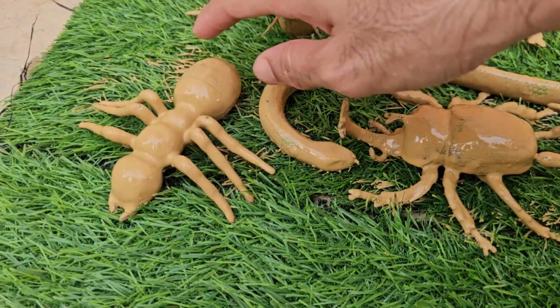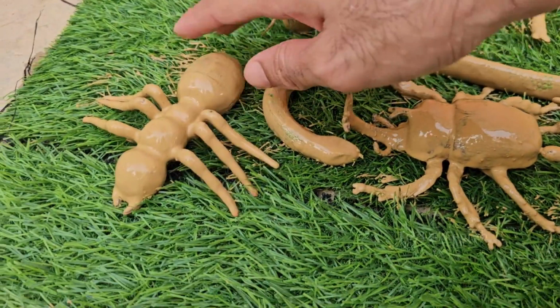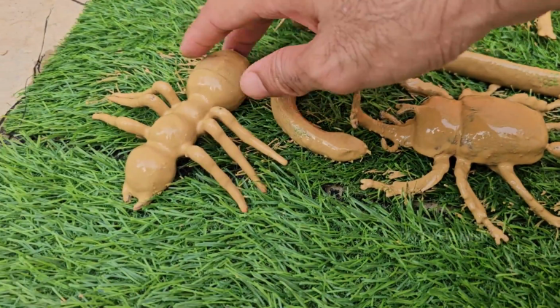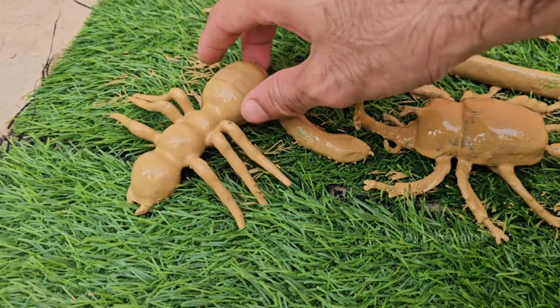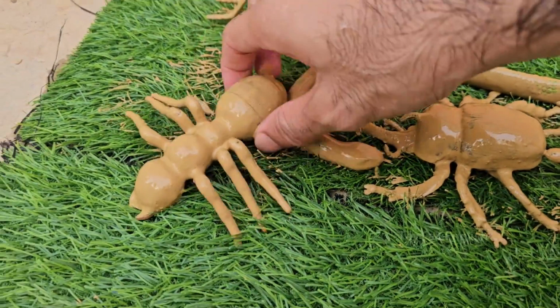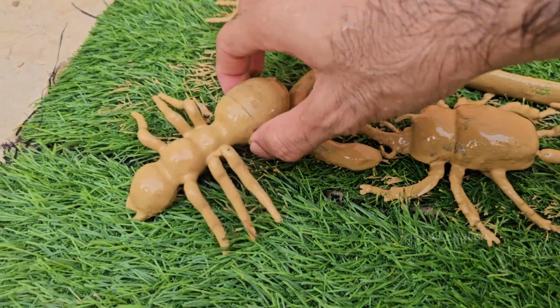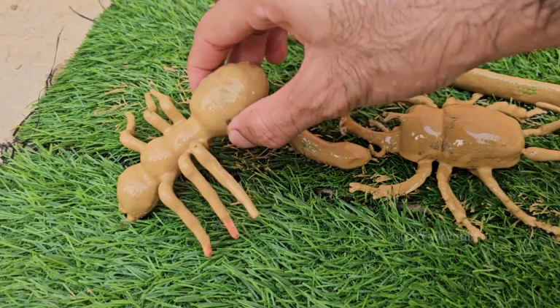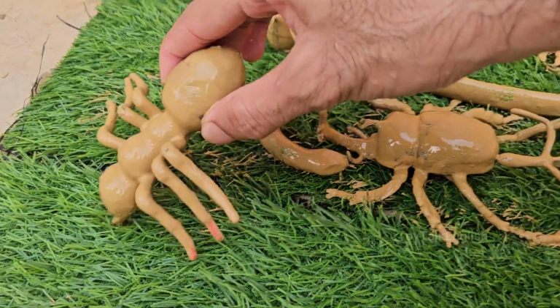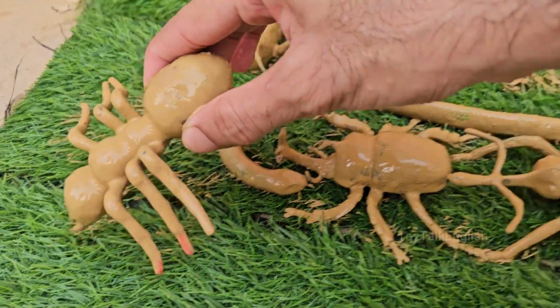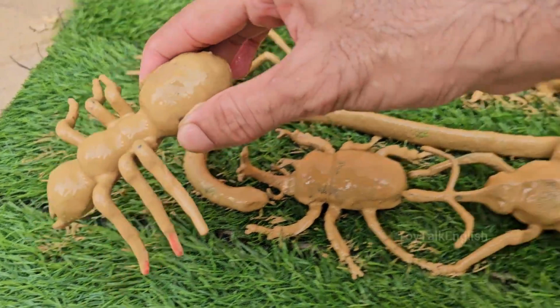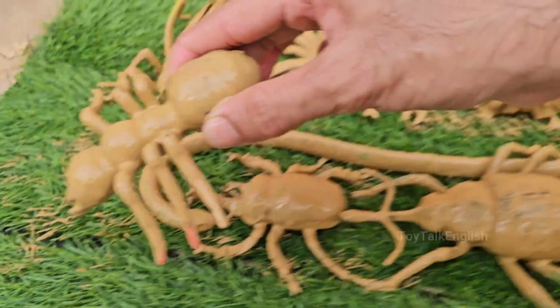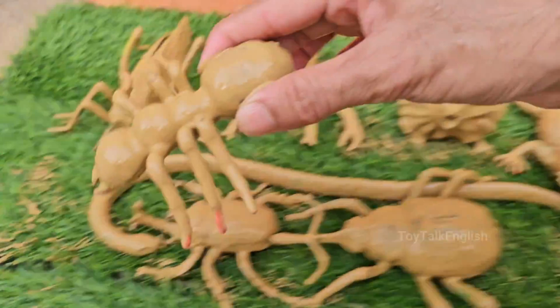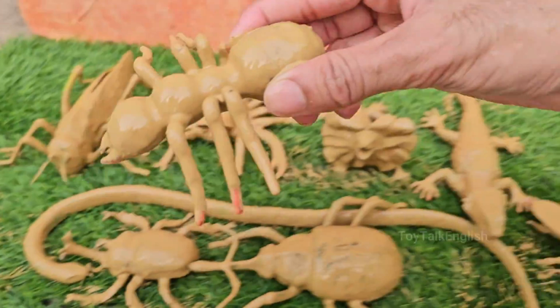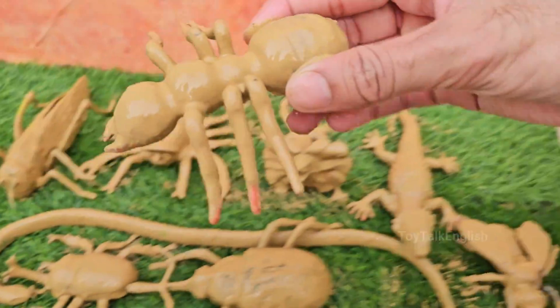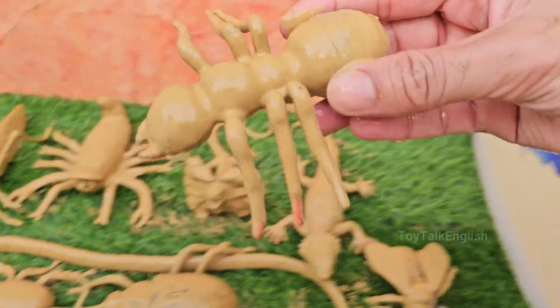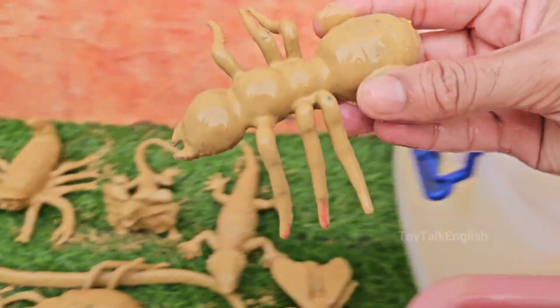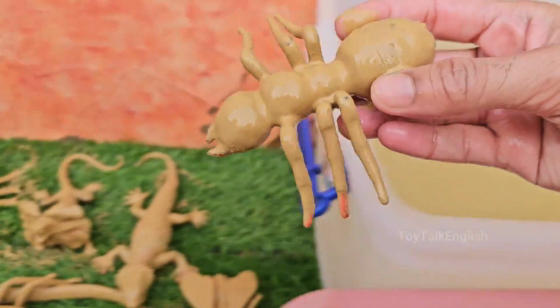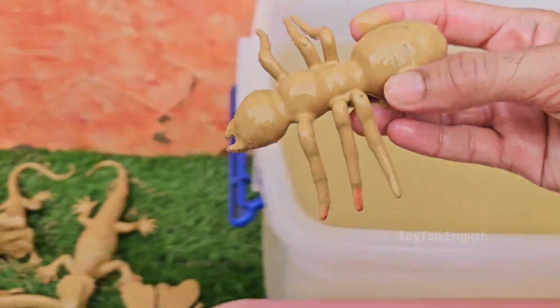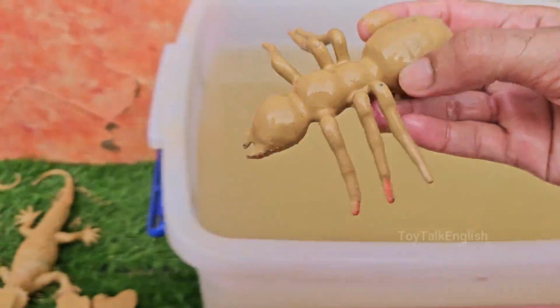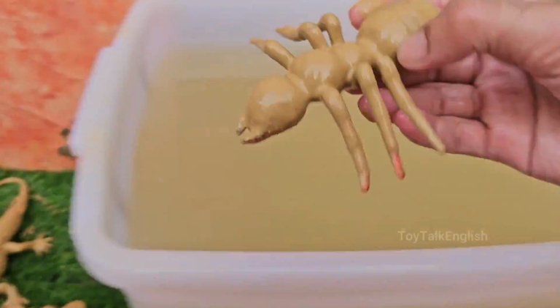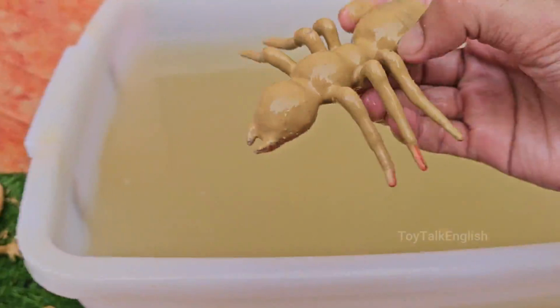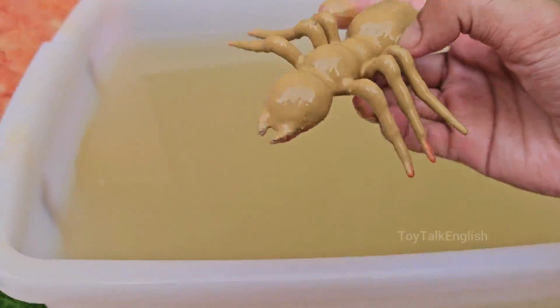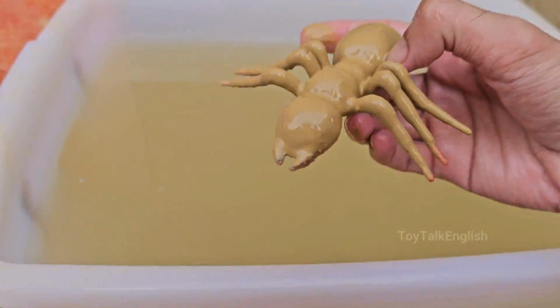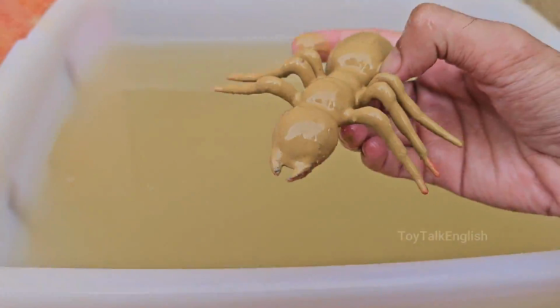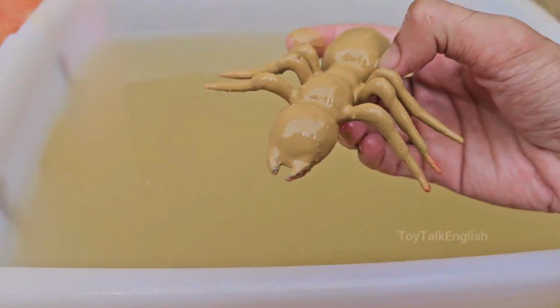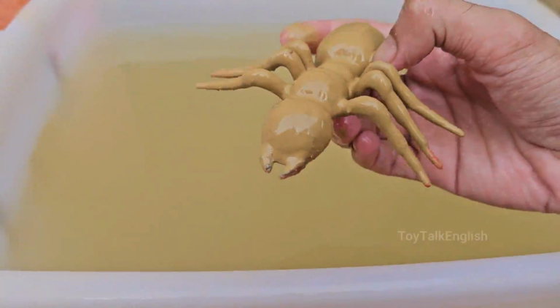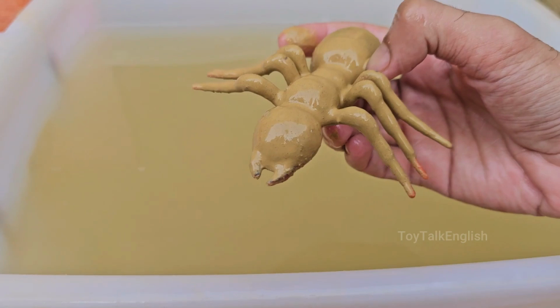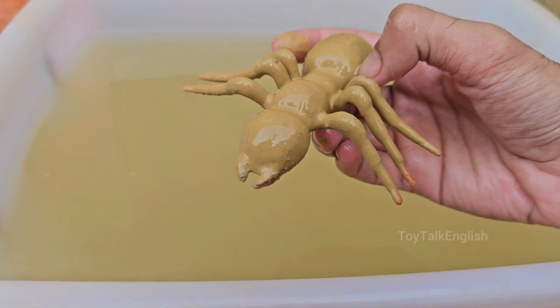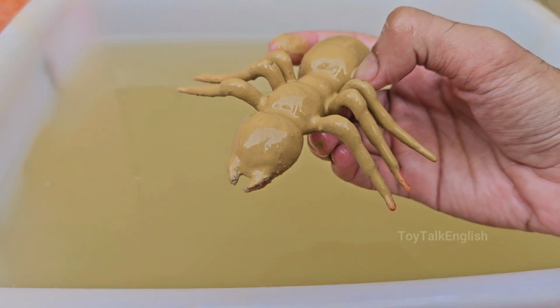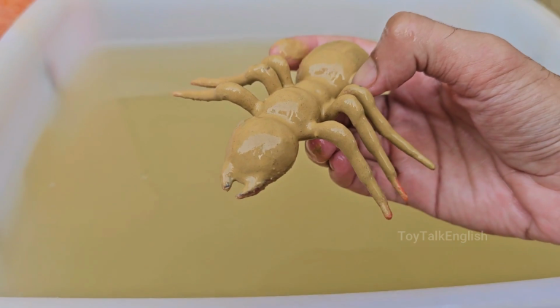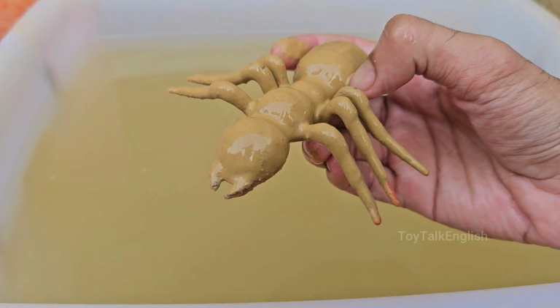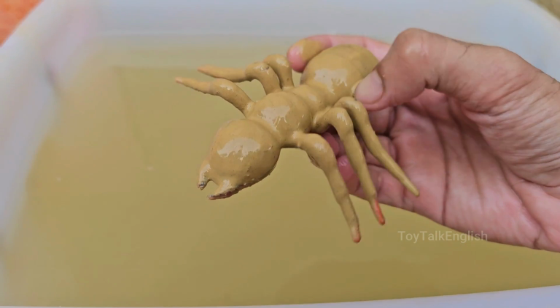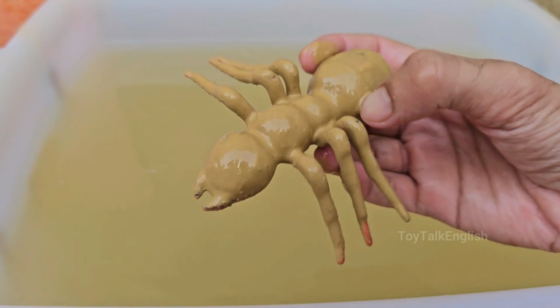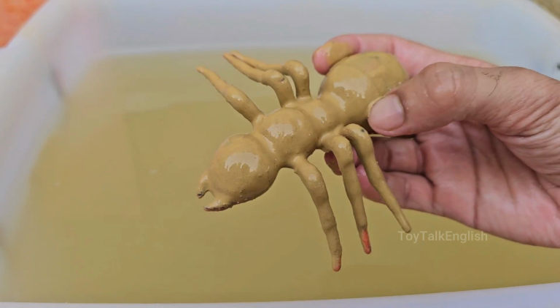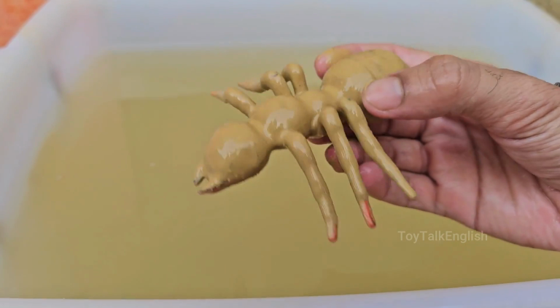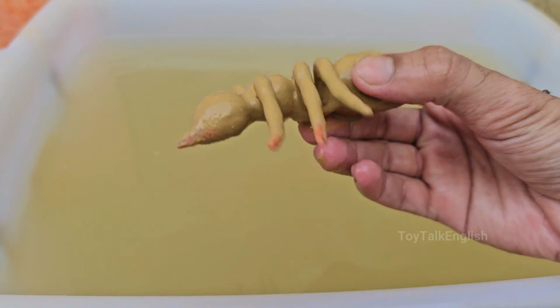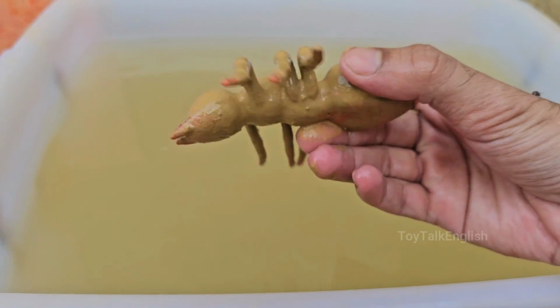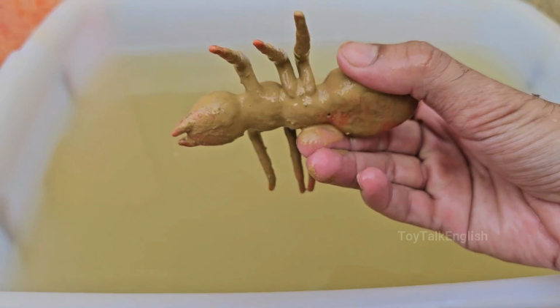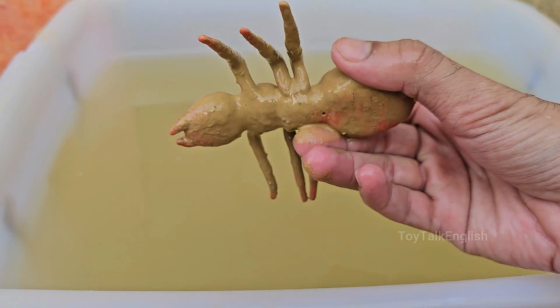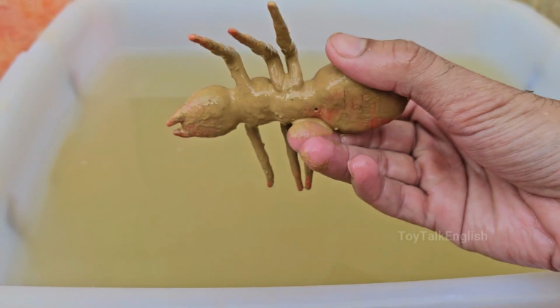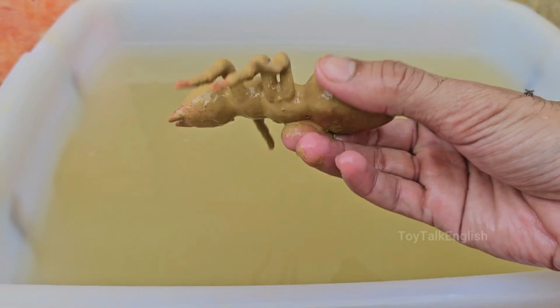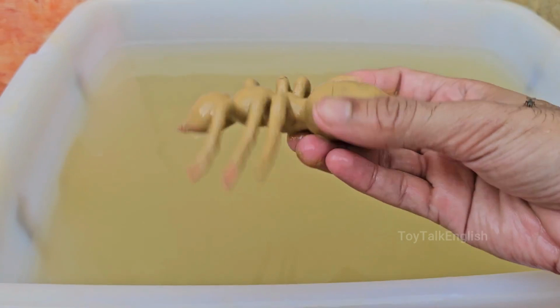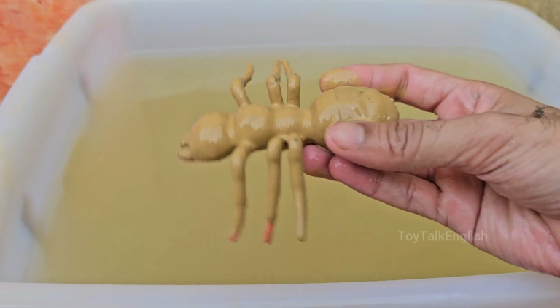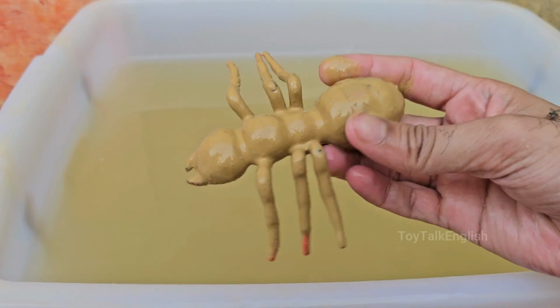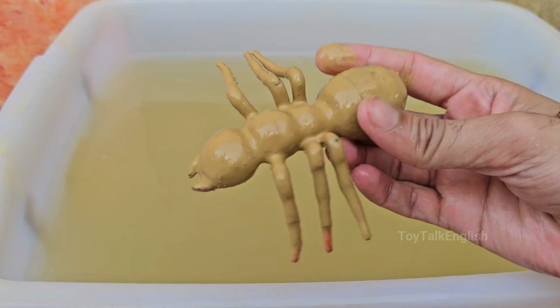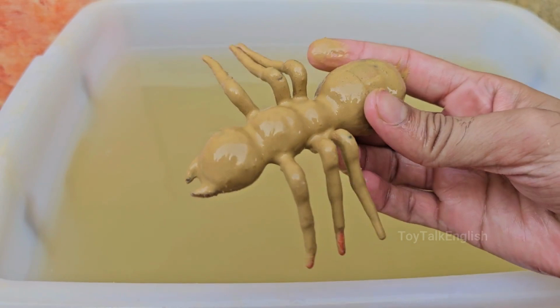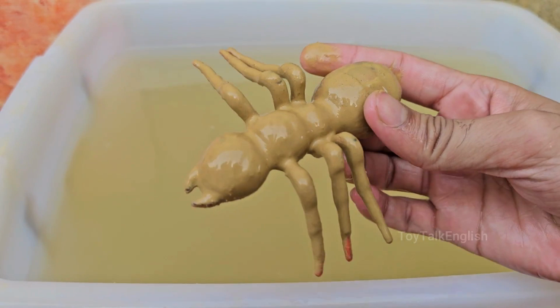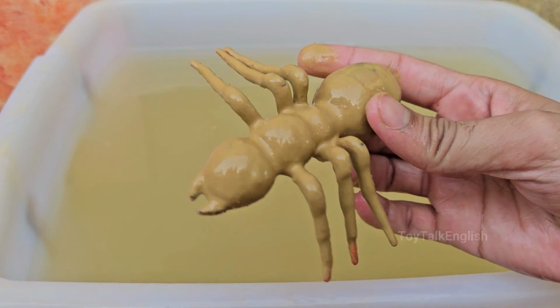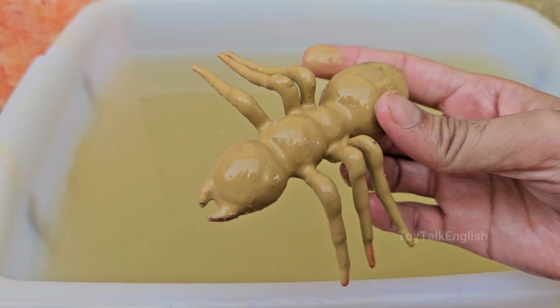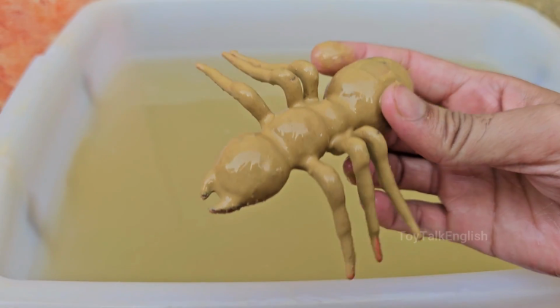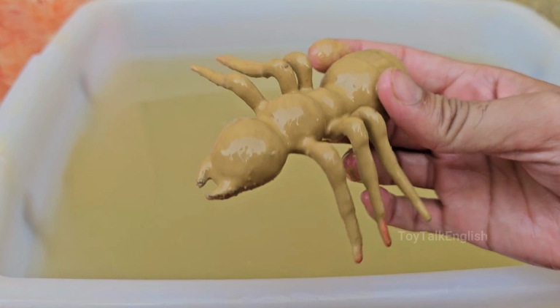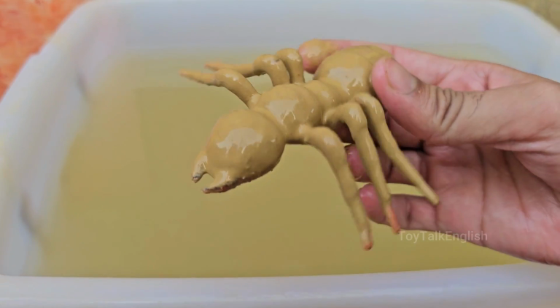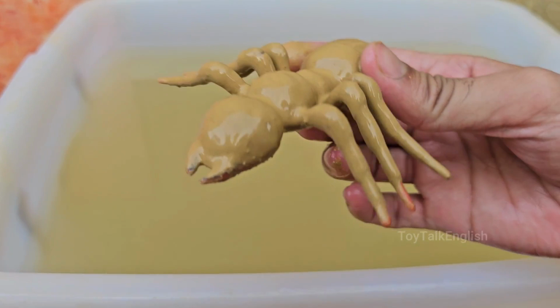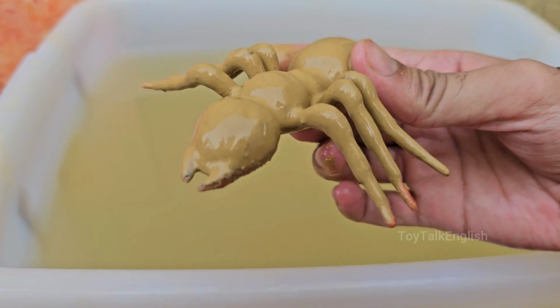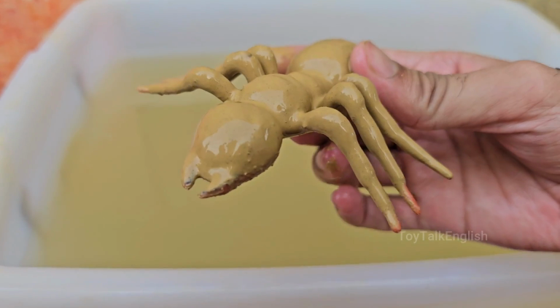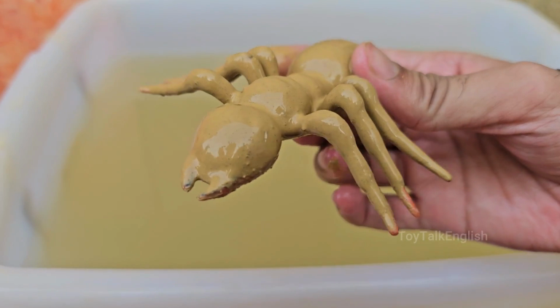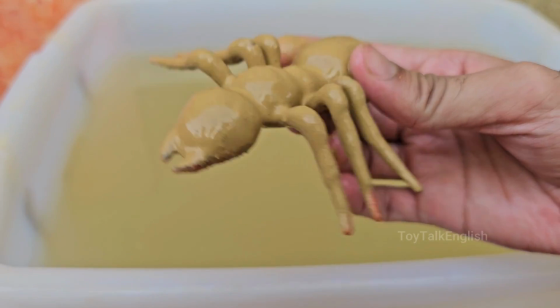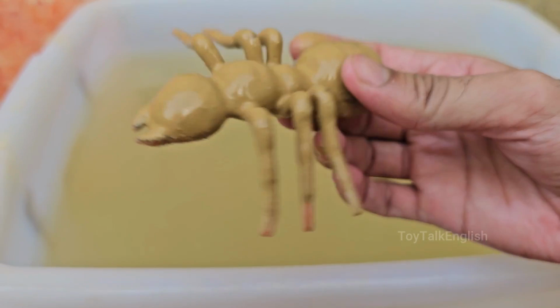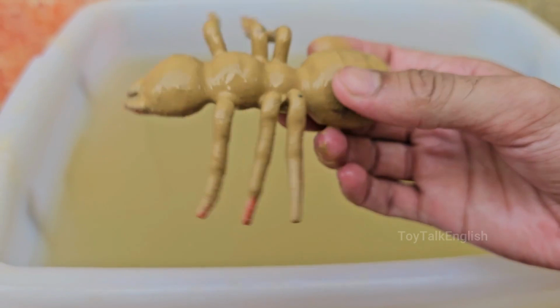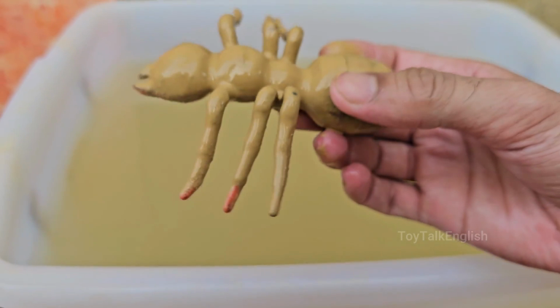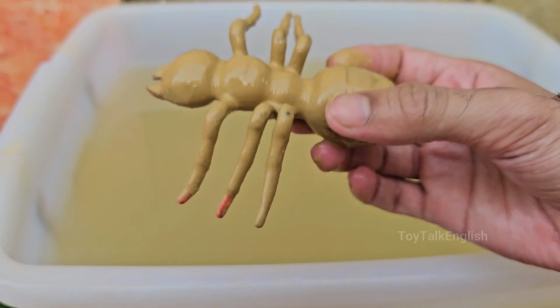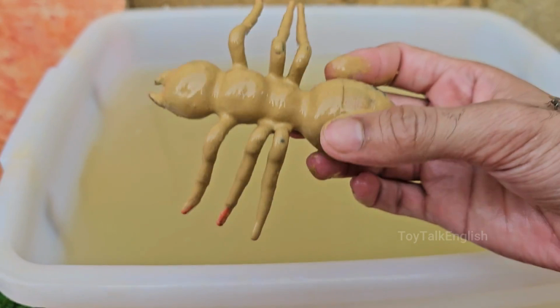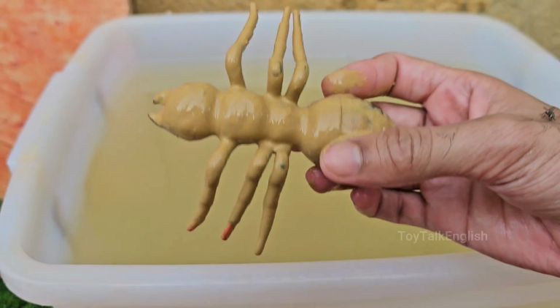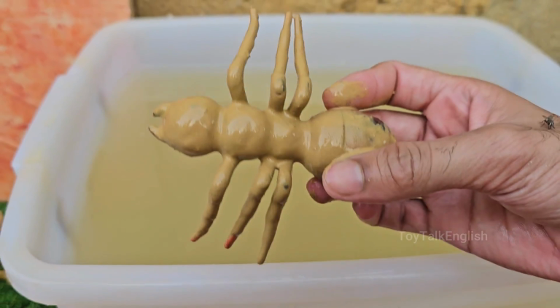An ant colony has different castes: queens, egg layers; workers, females that do tasks; and males, for mating.